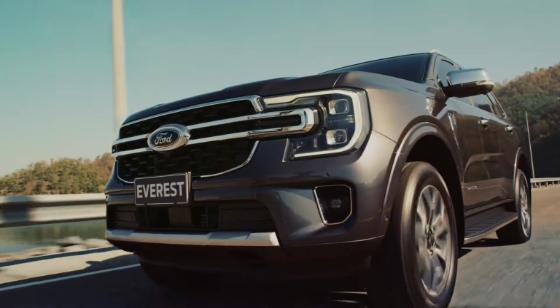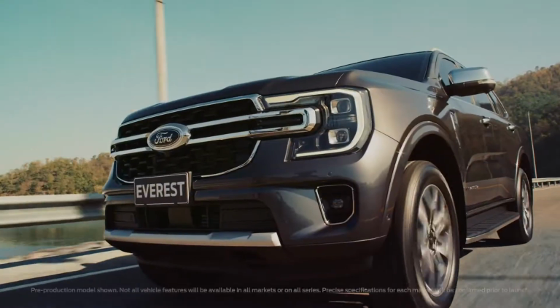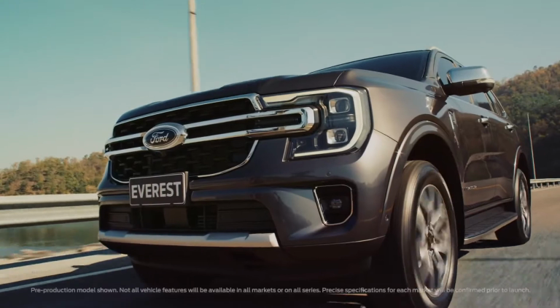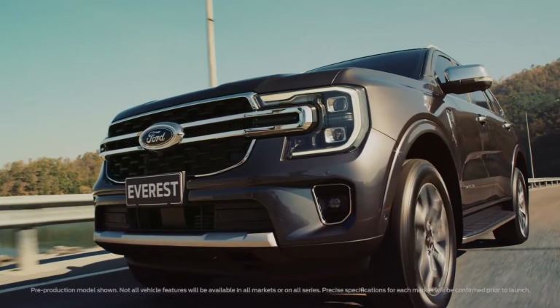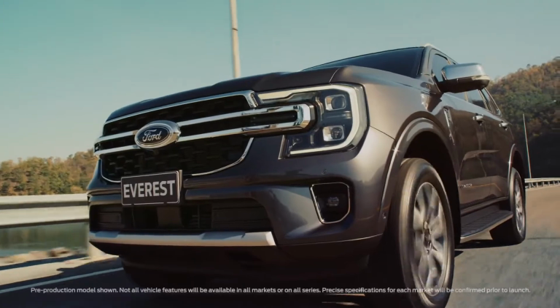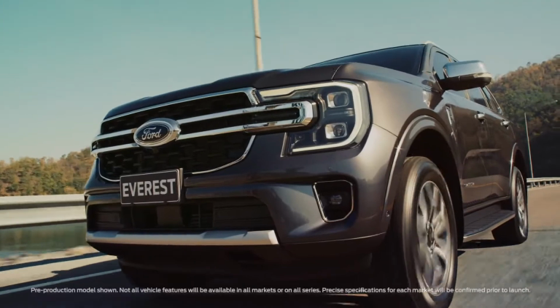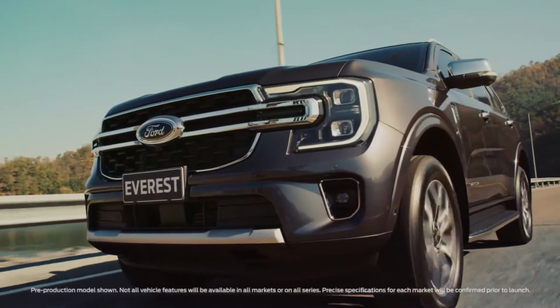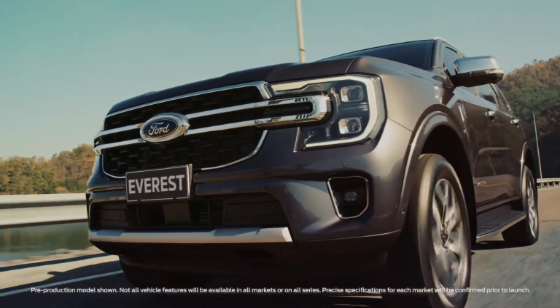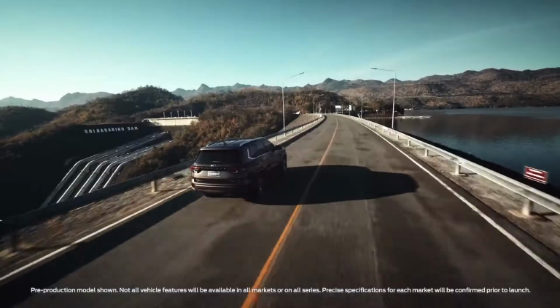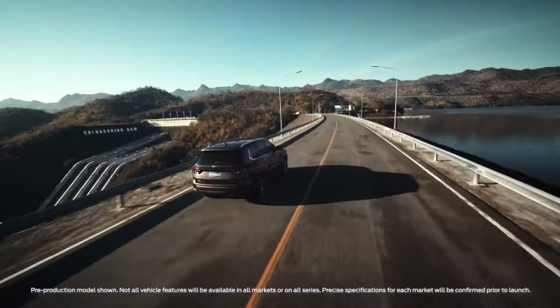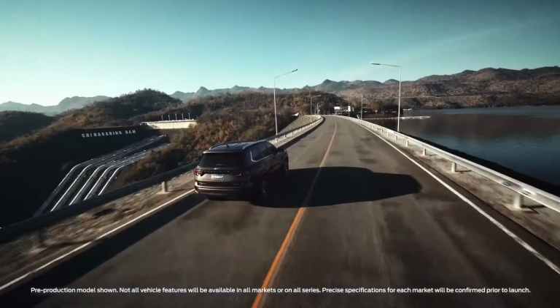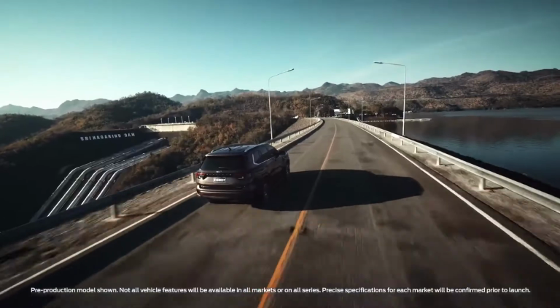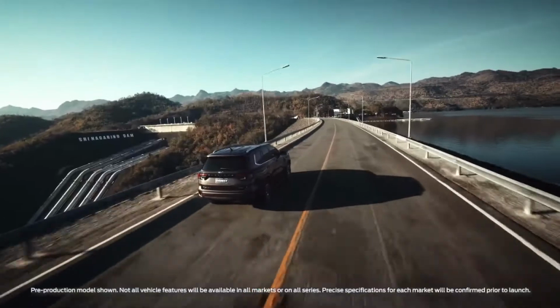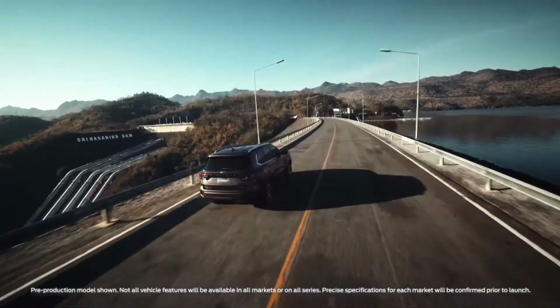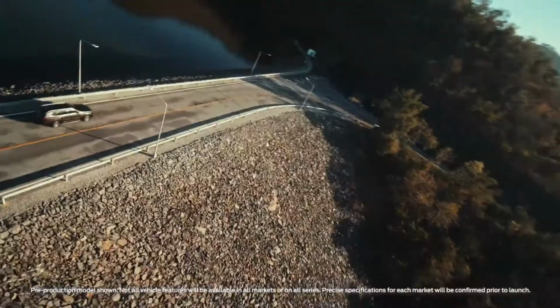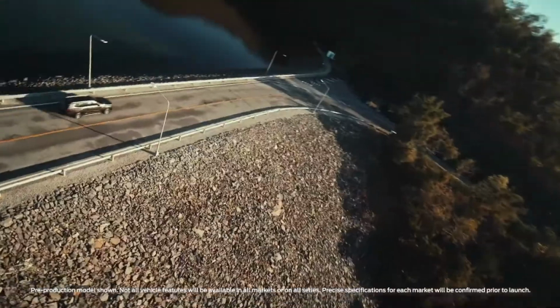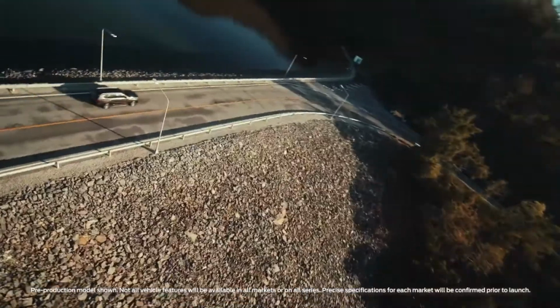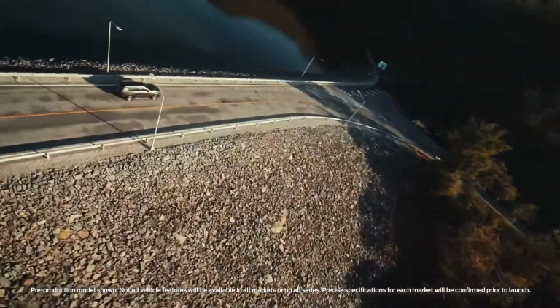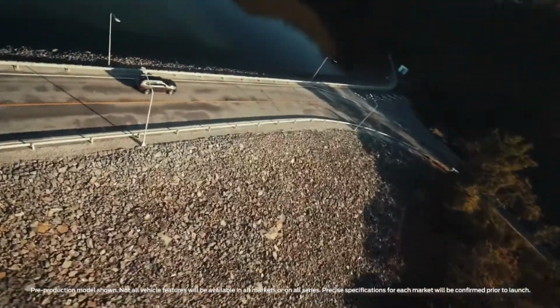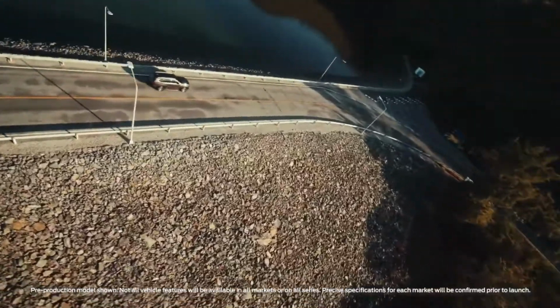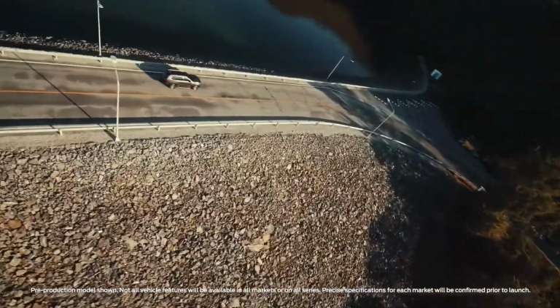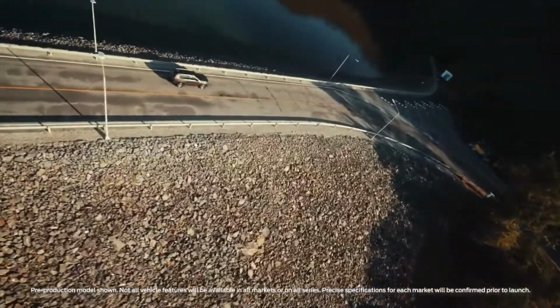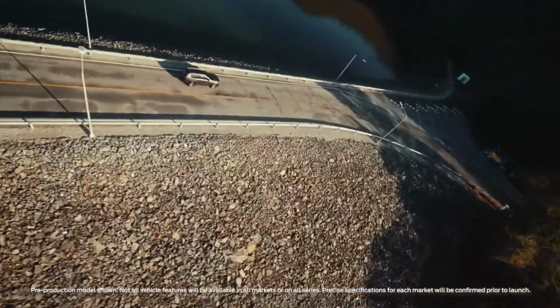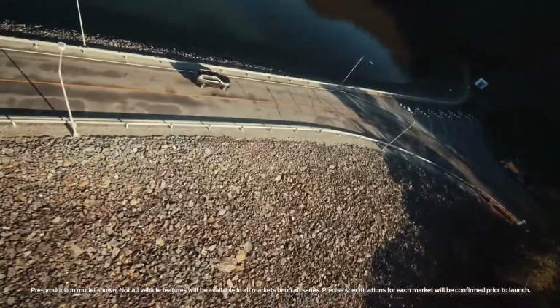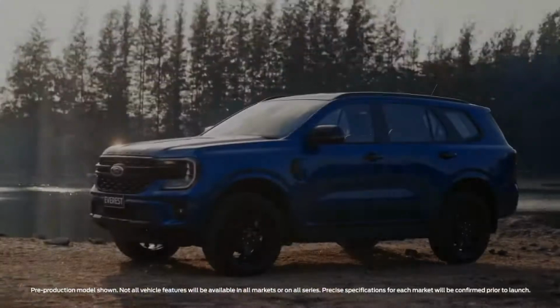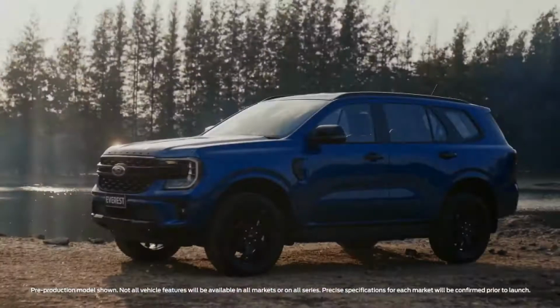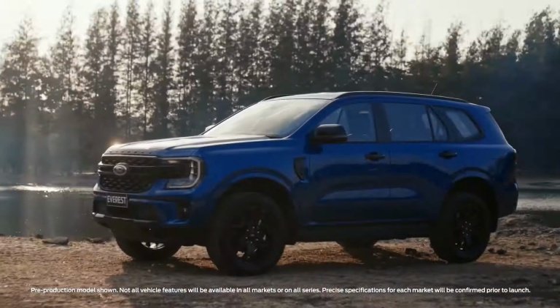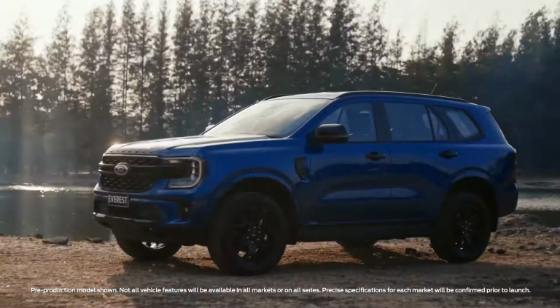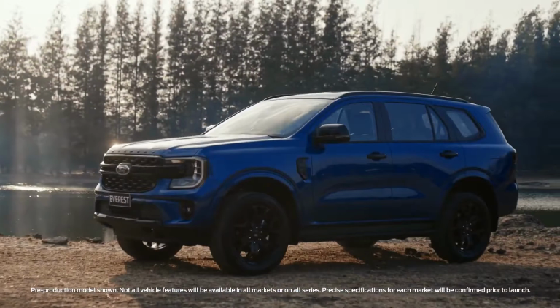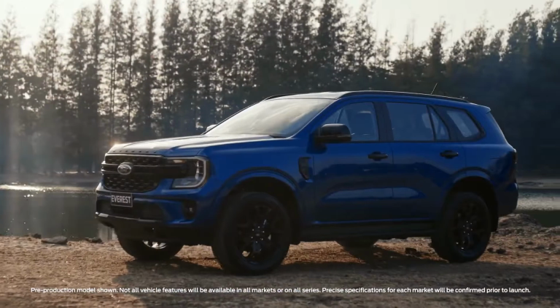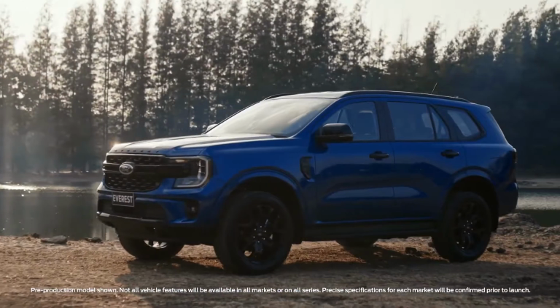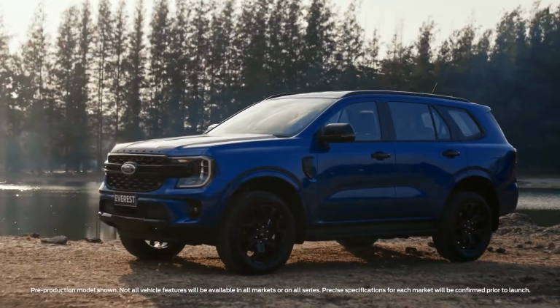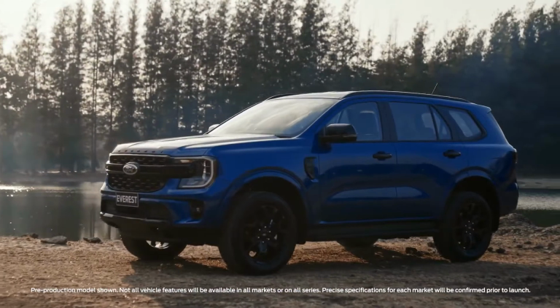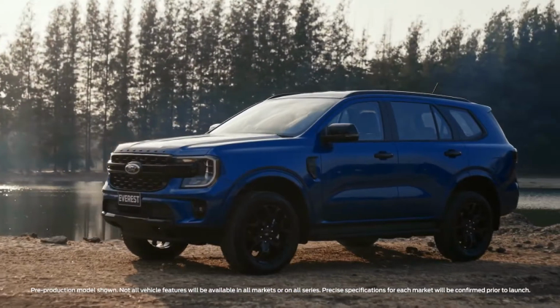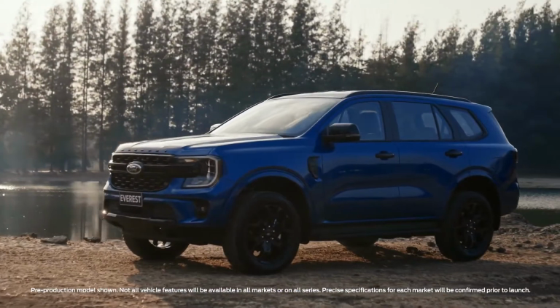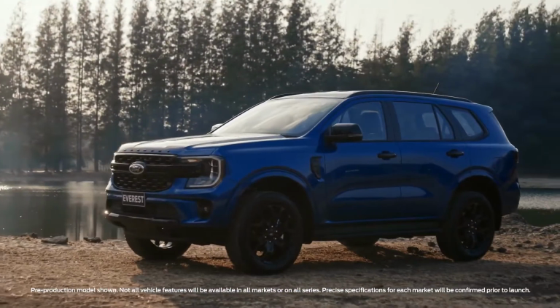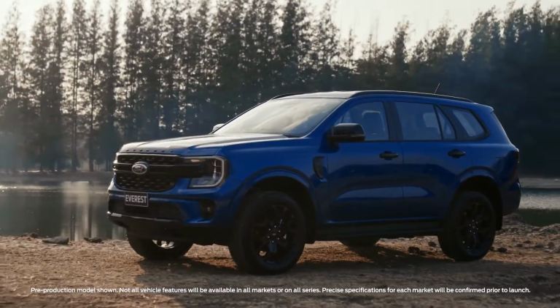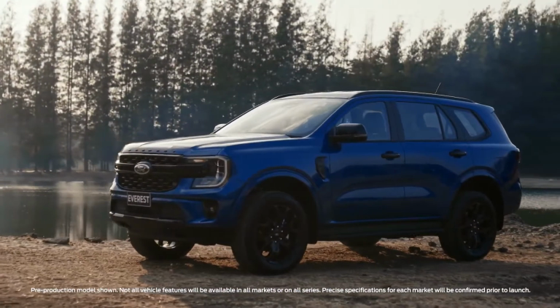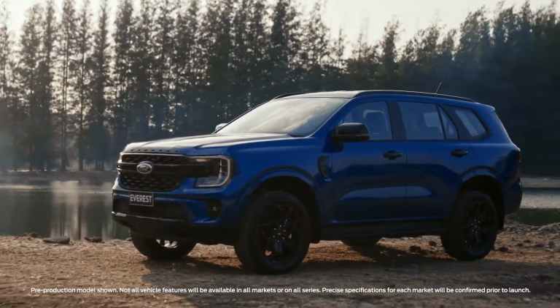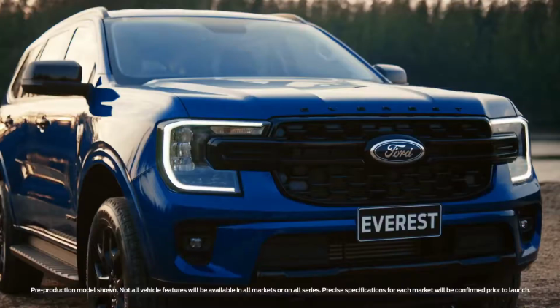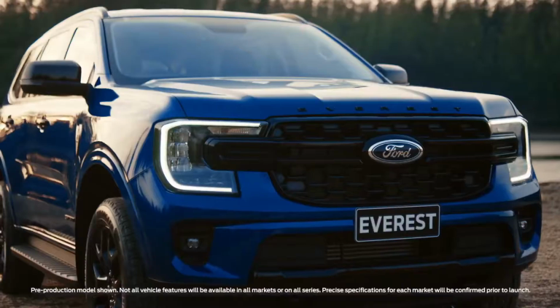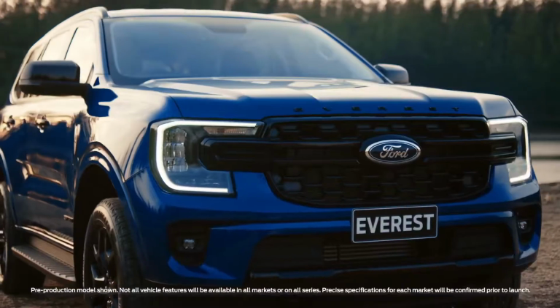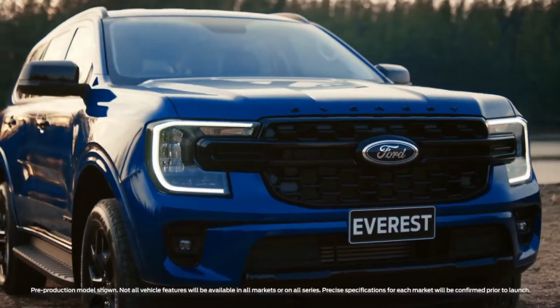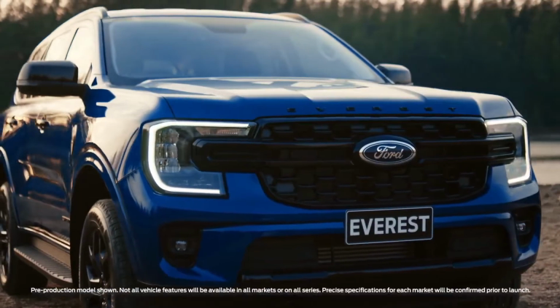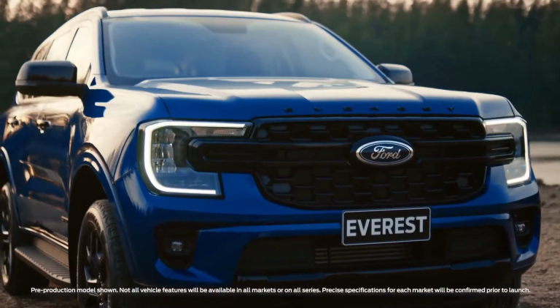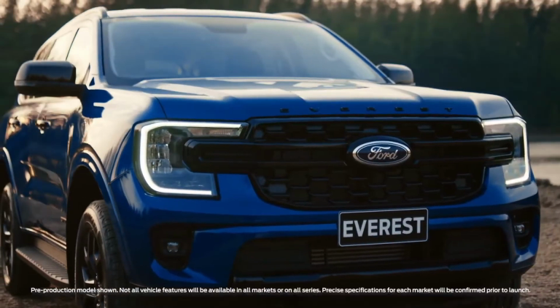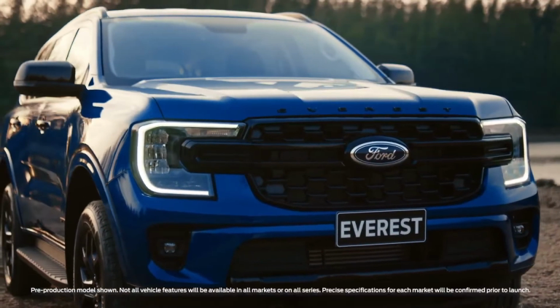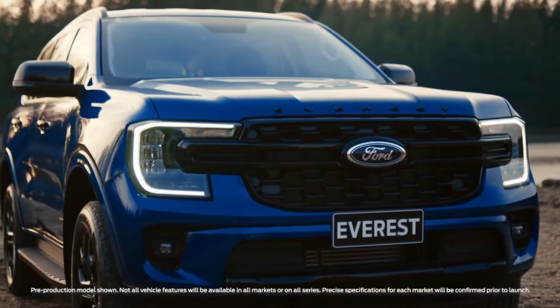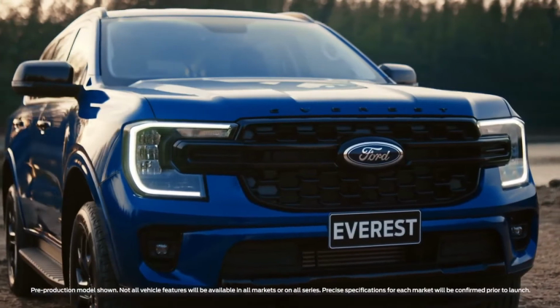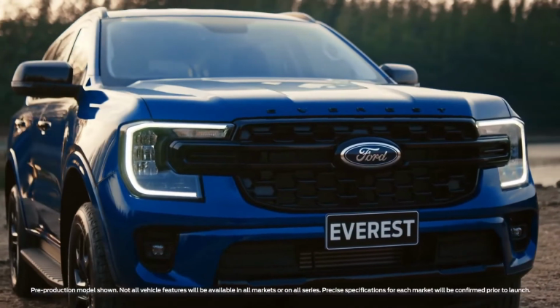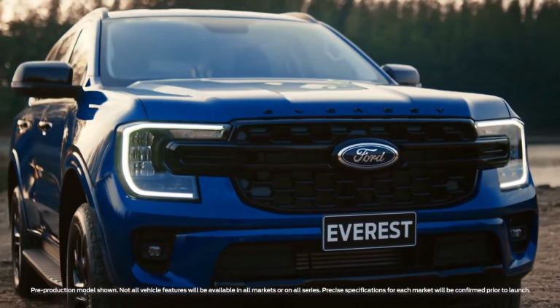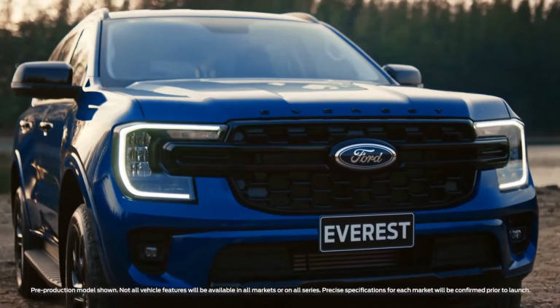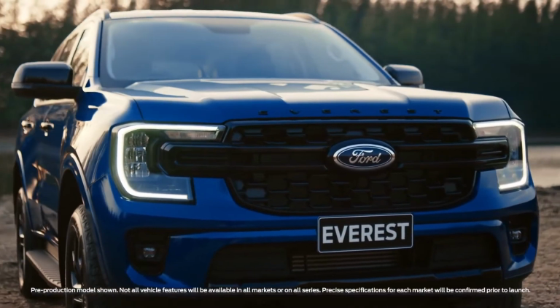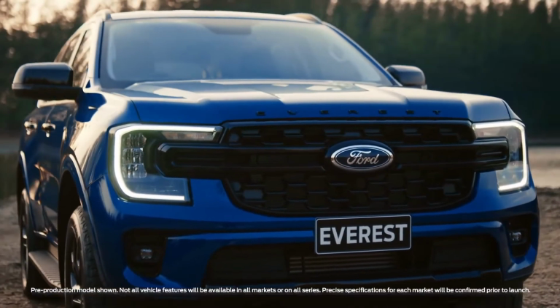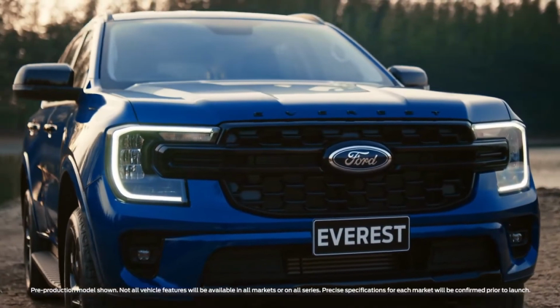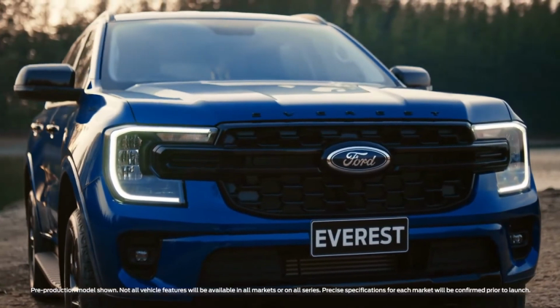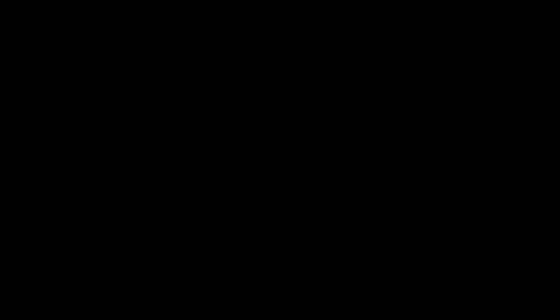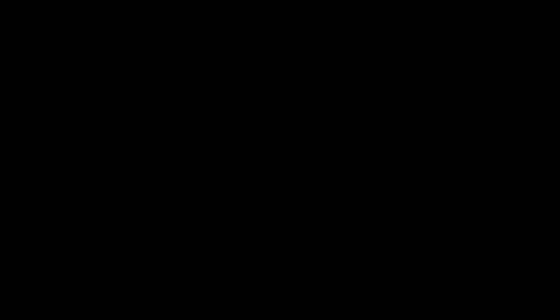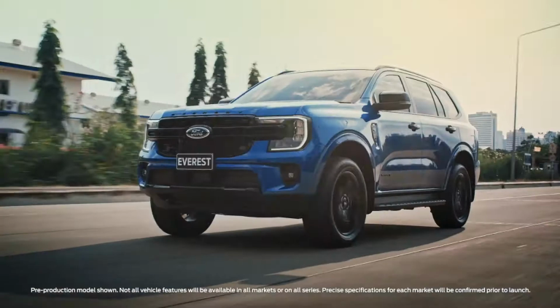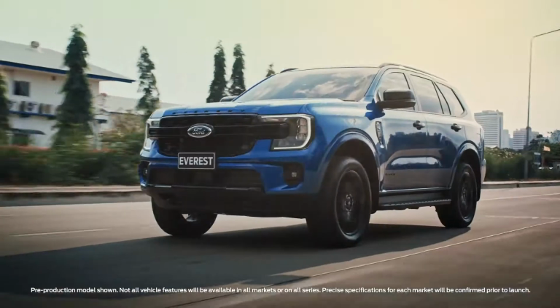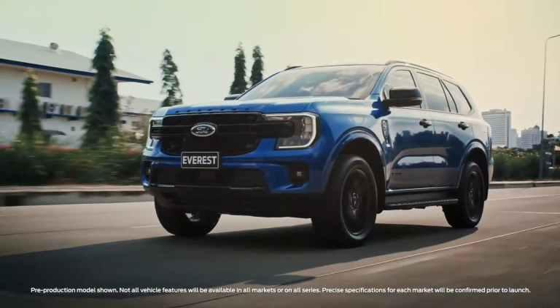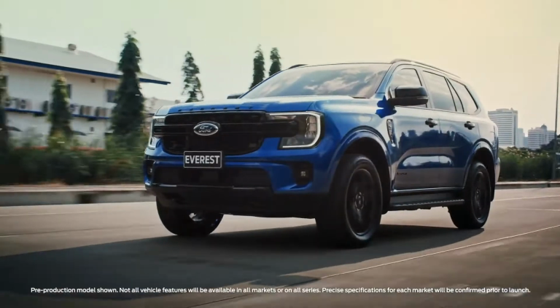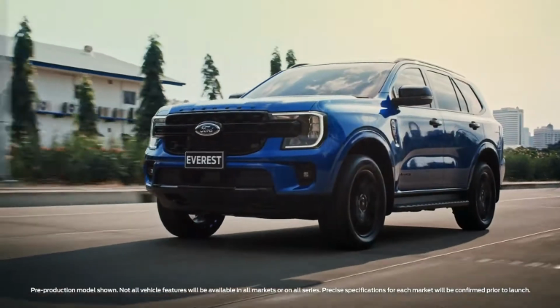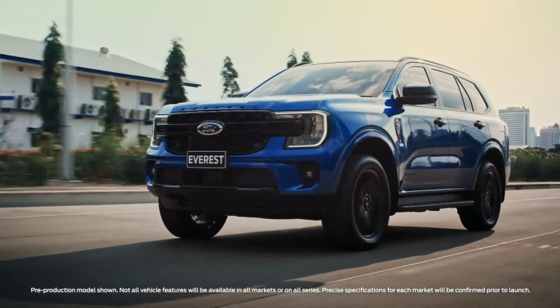Rugged and capable, comfortable and clever, the next-generation Everest is designed for adventure and engineered for comfort.